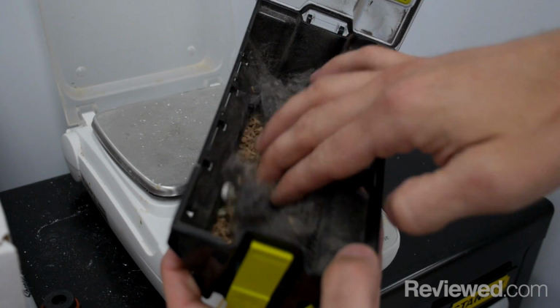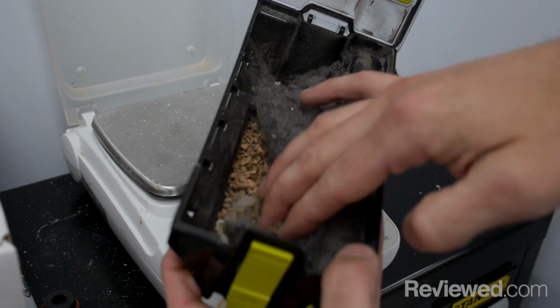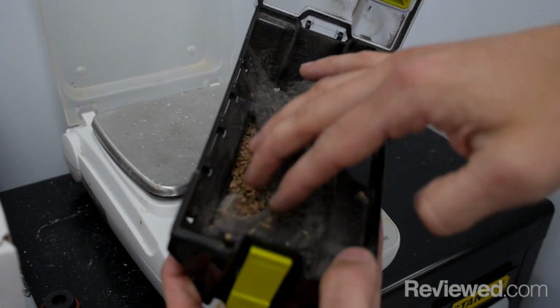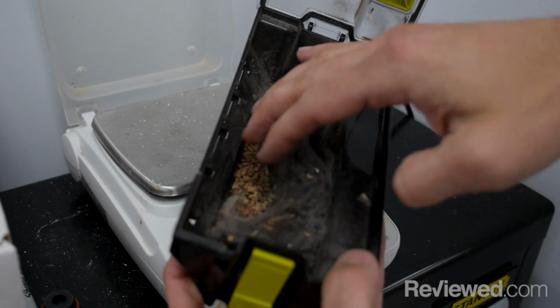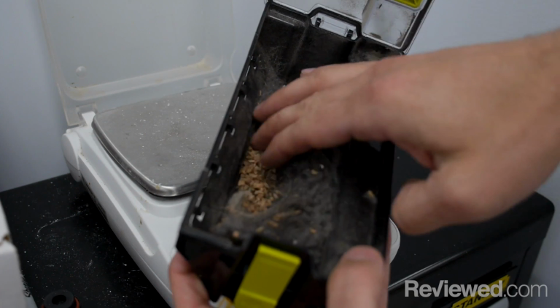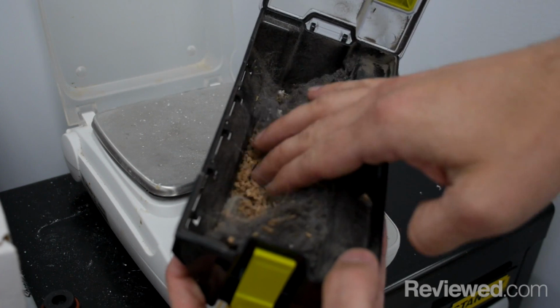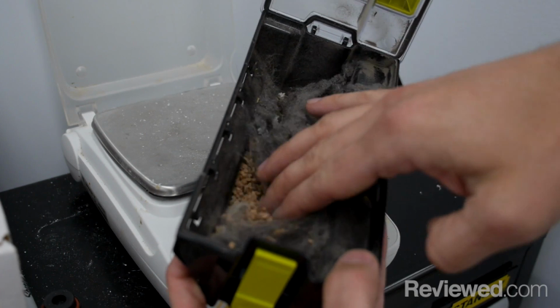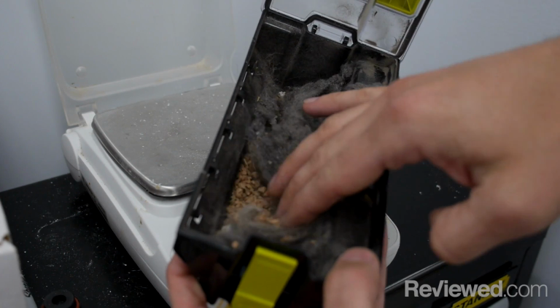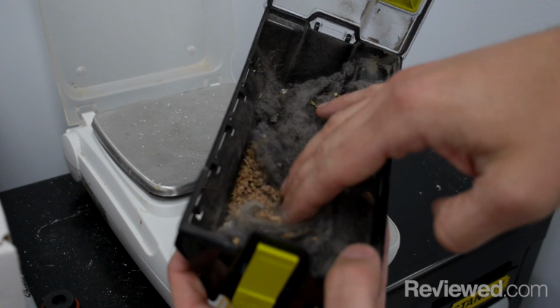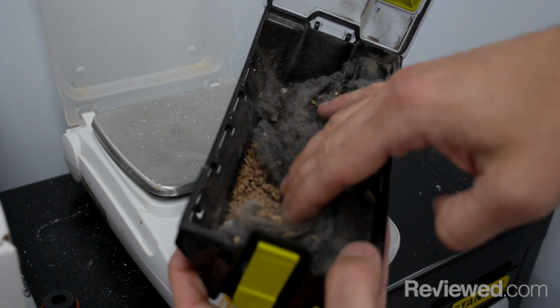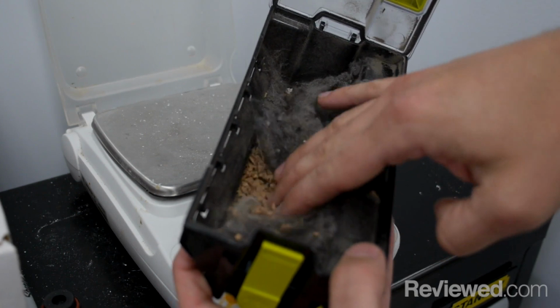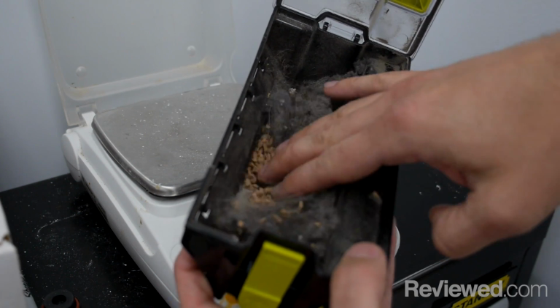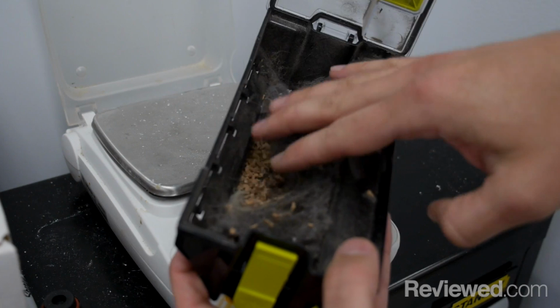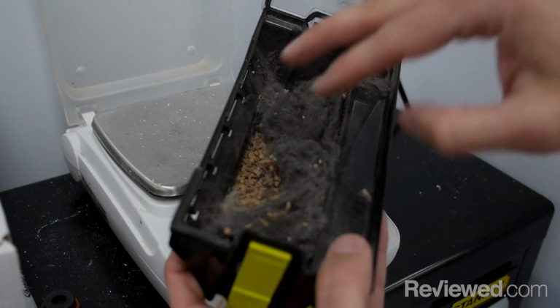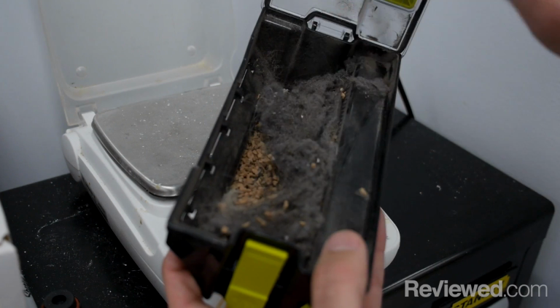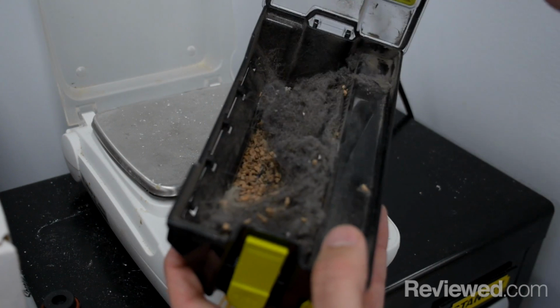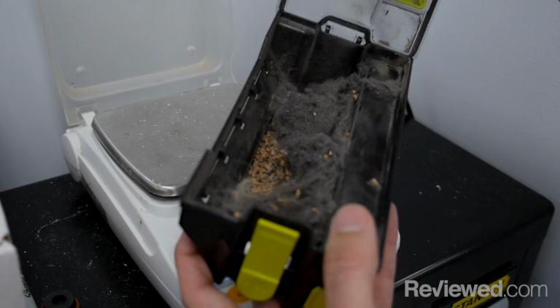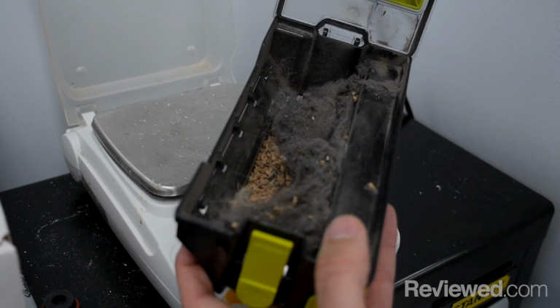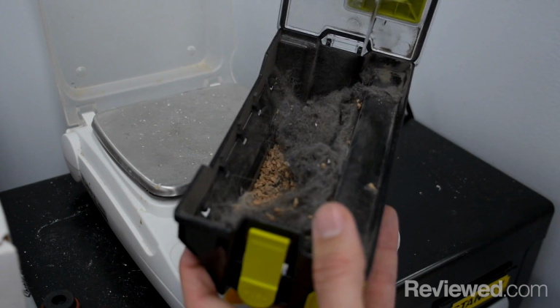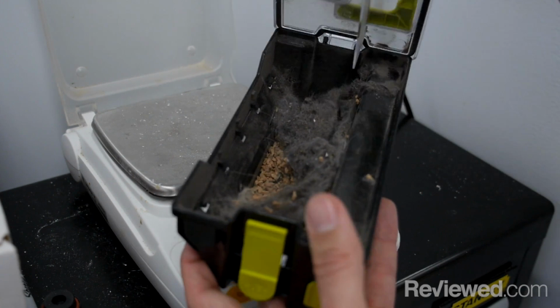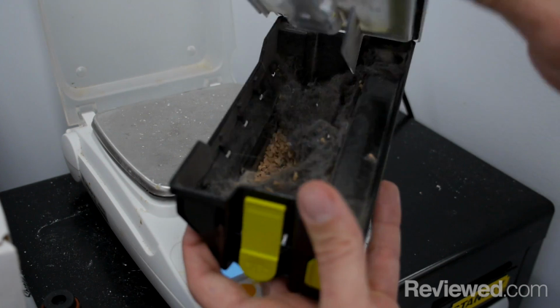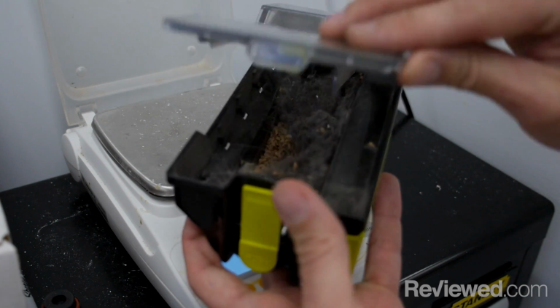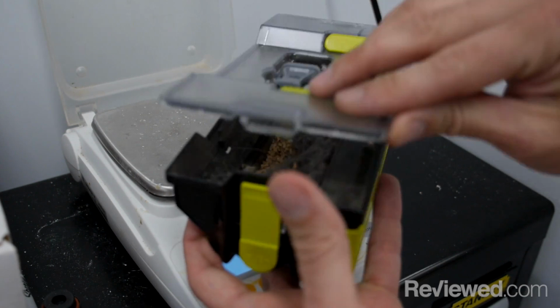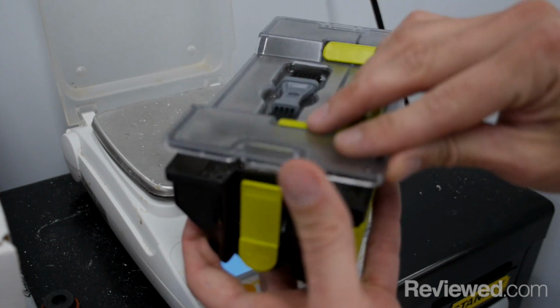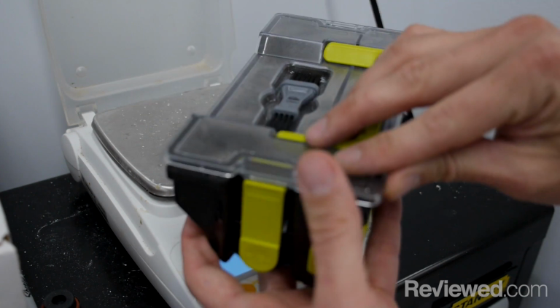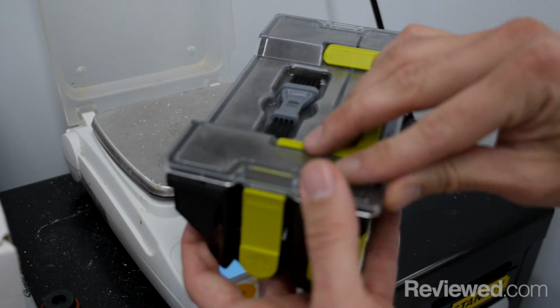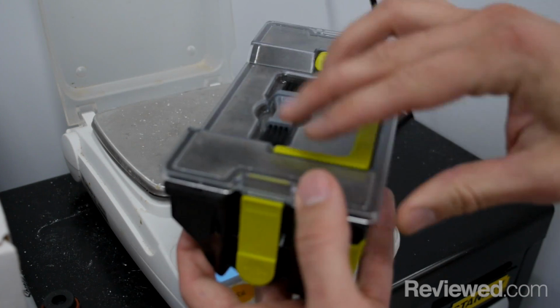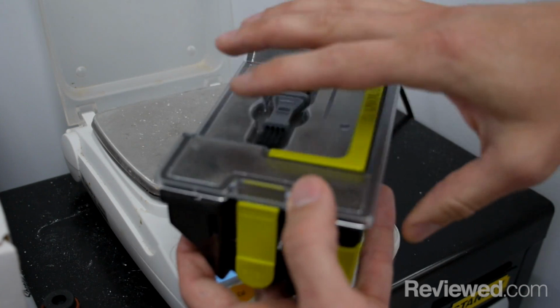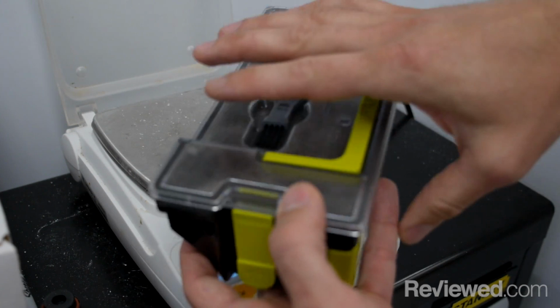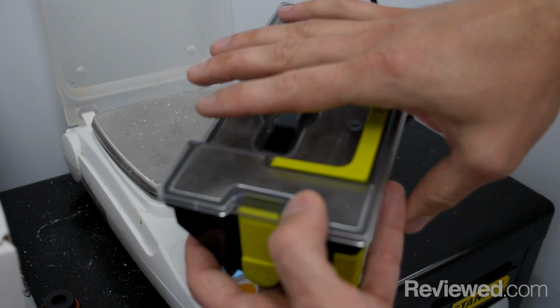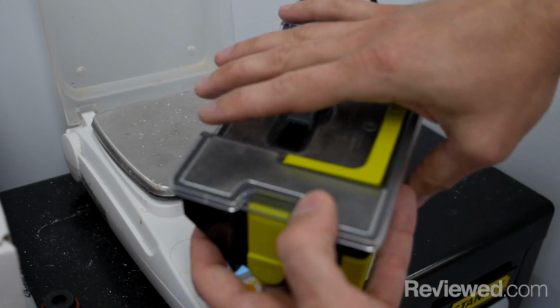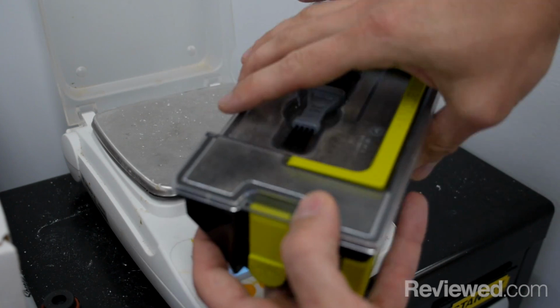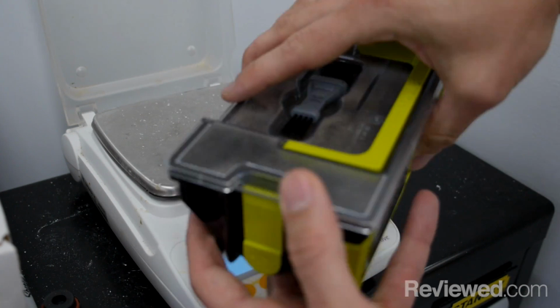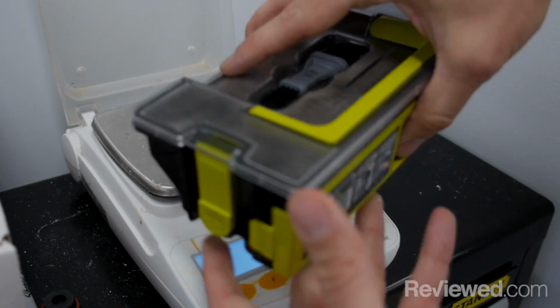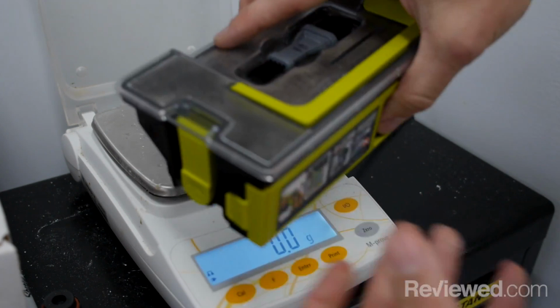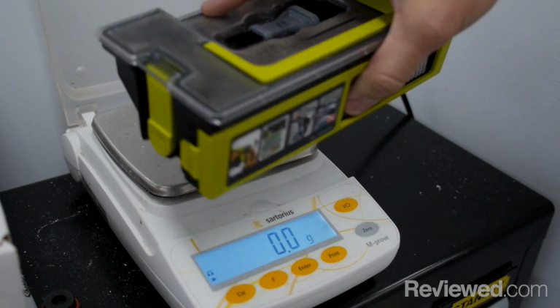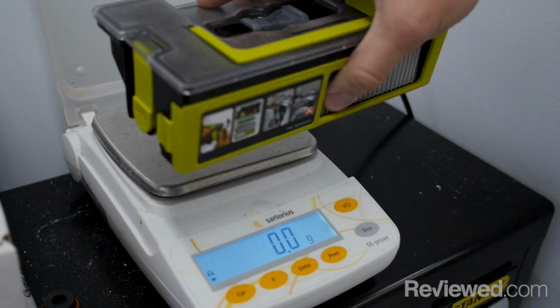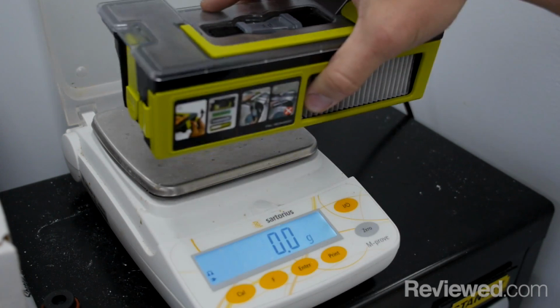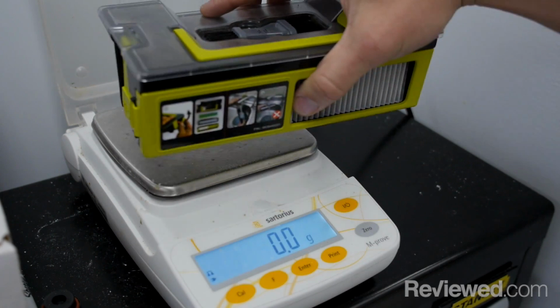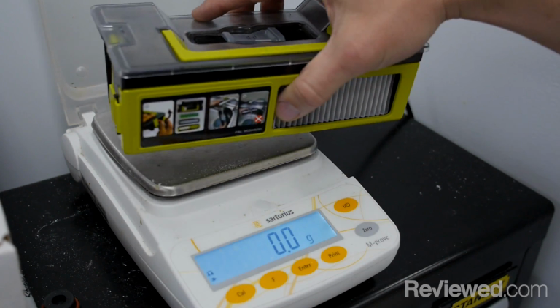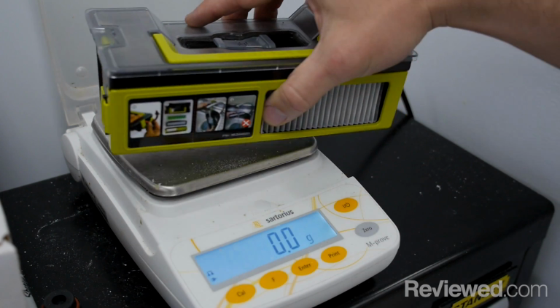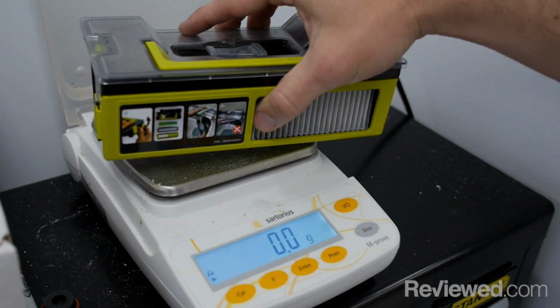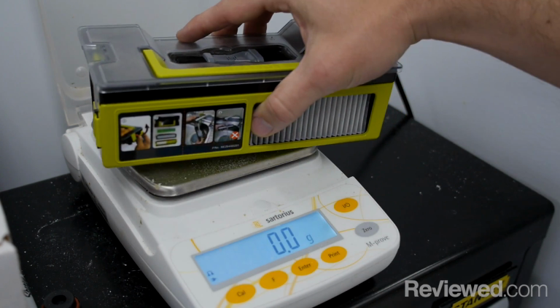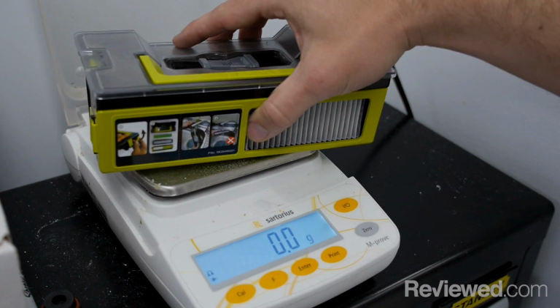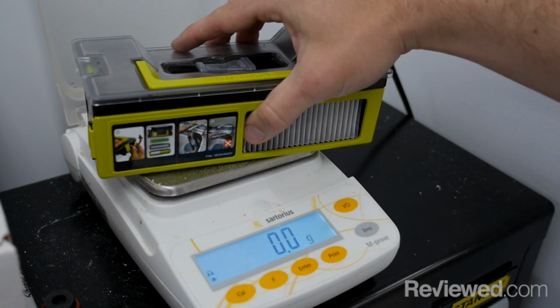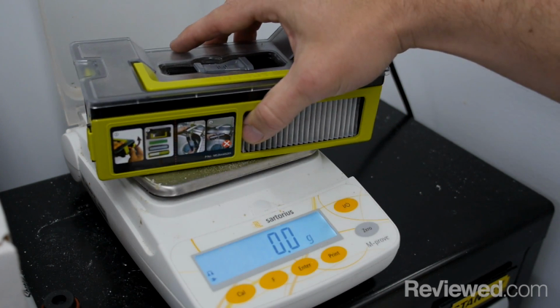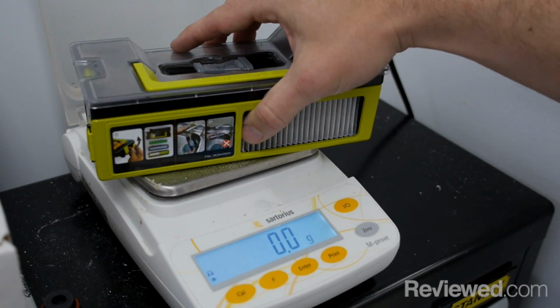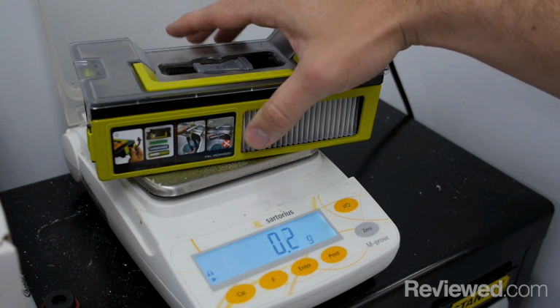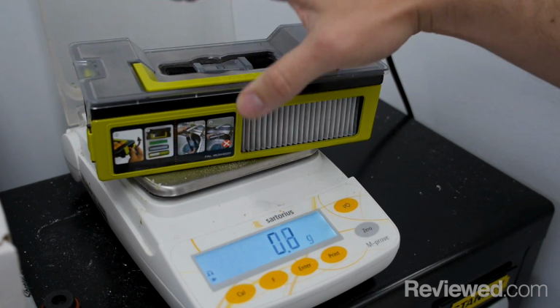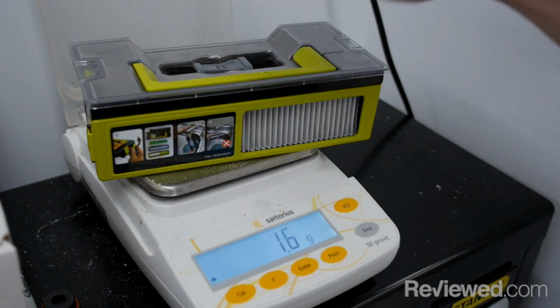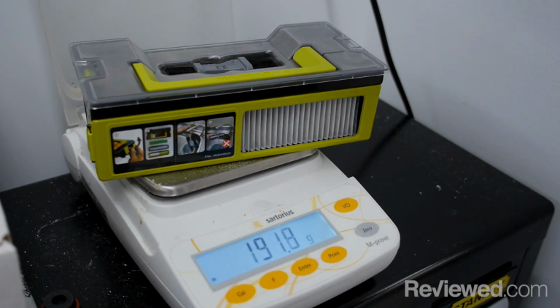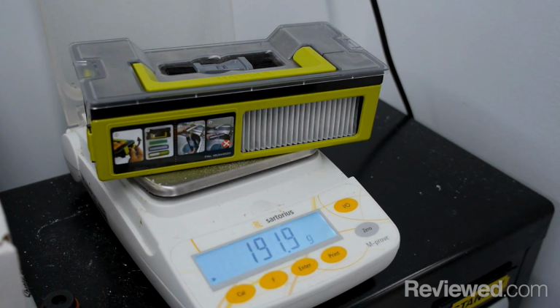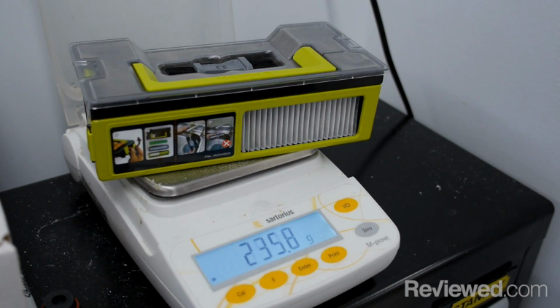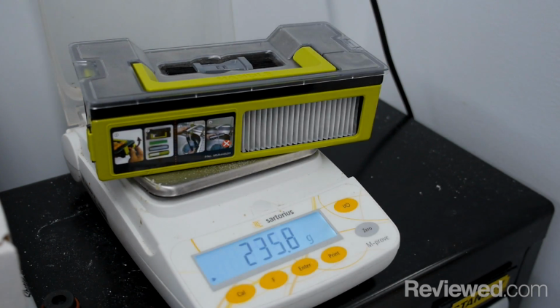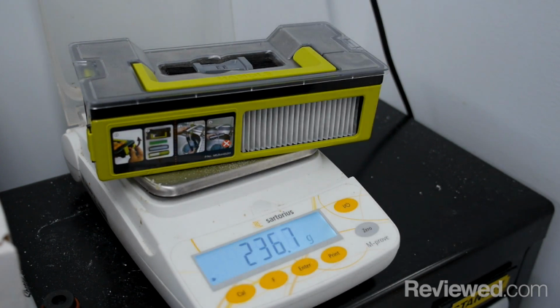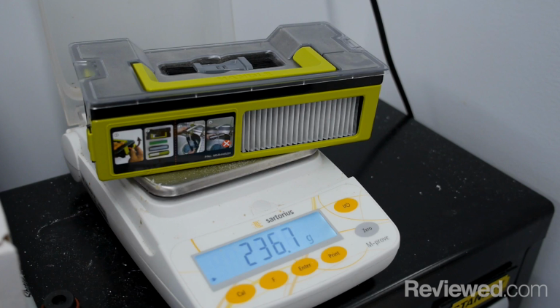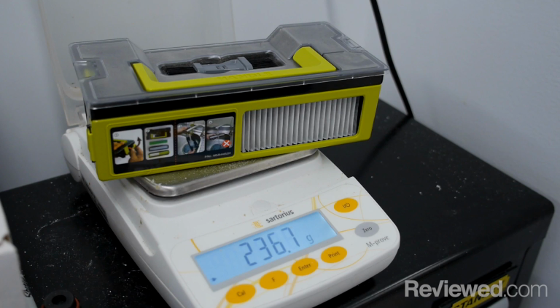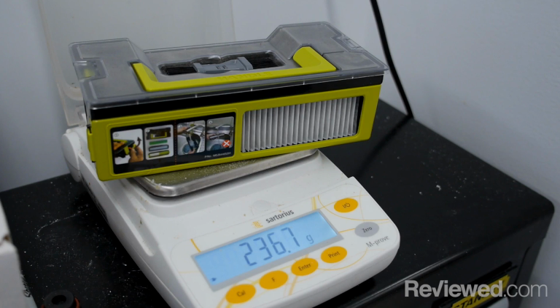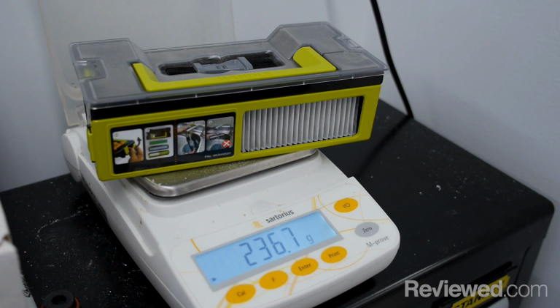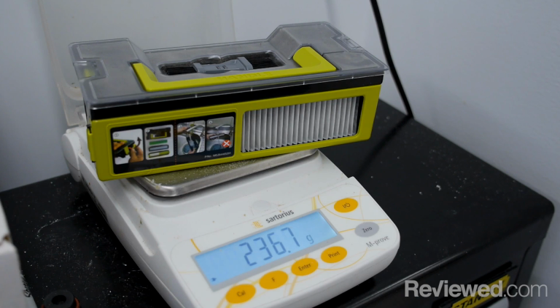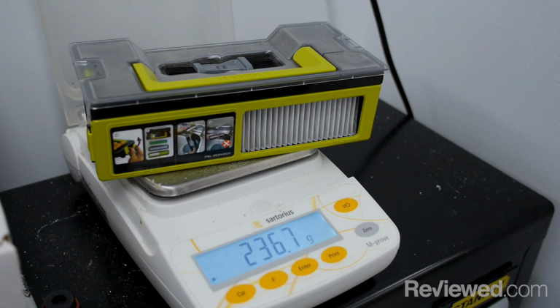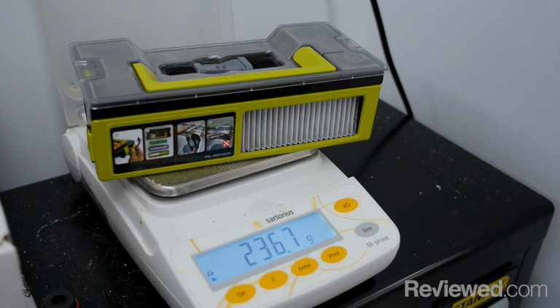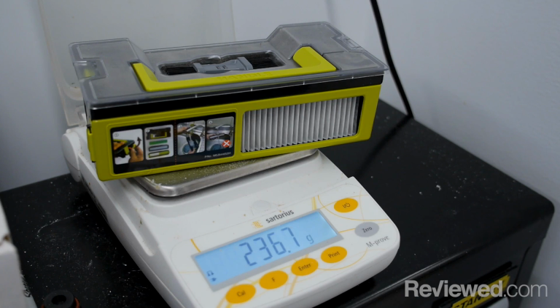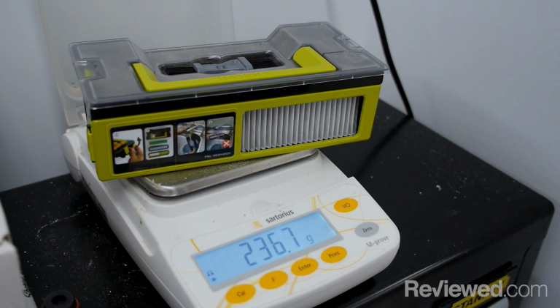First, the cork in the dirt receptacle is weighed to see how much was picked up. For the pet hair, we see if it was removed, blown away, or just left behind.